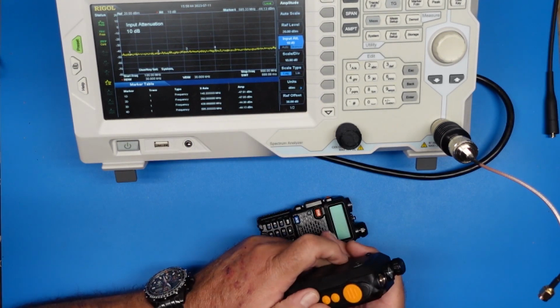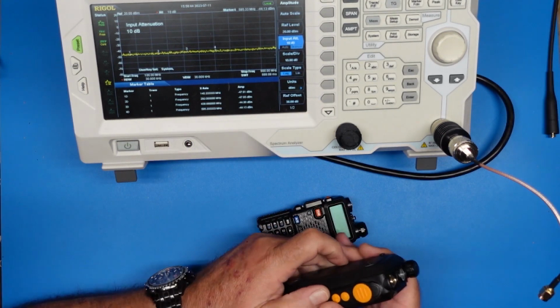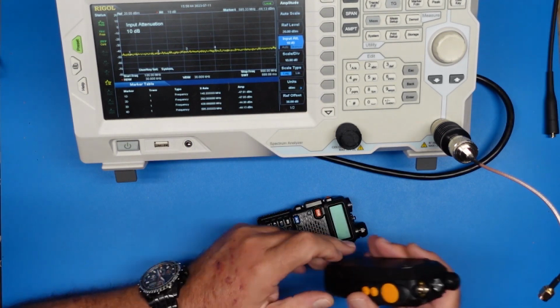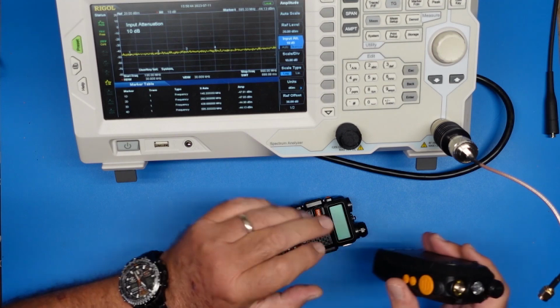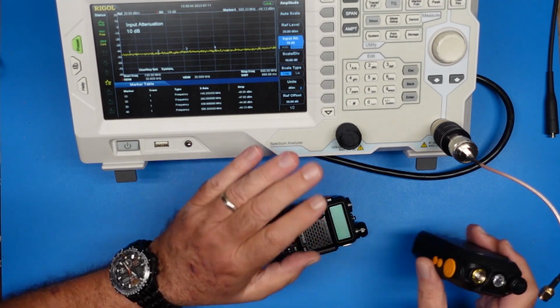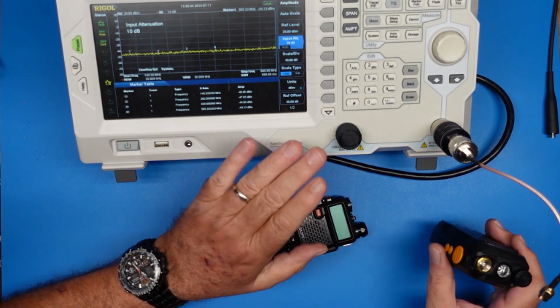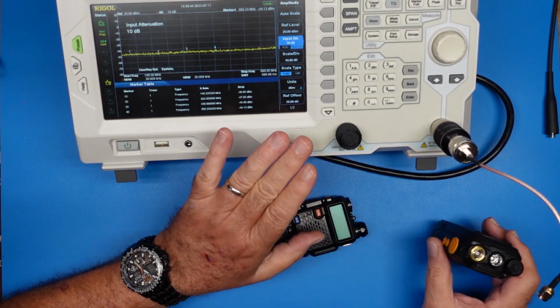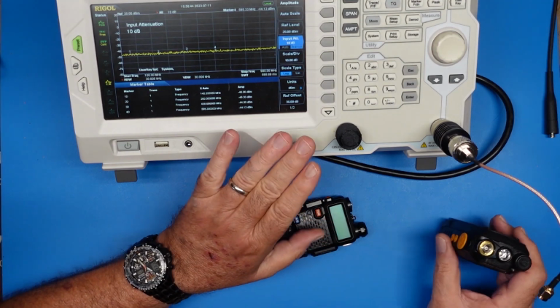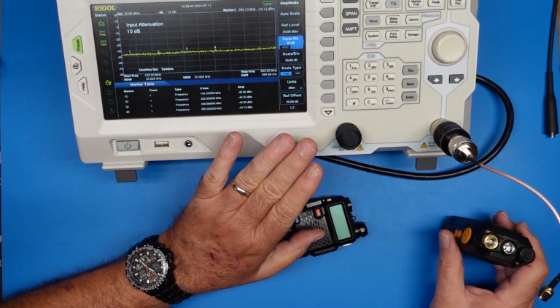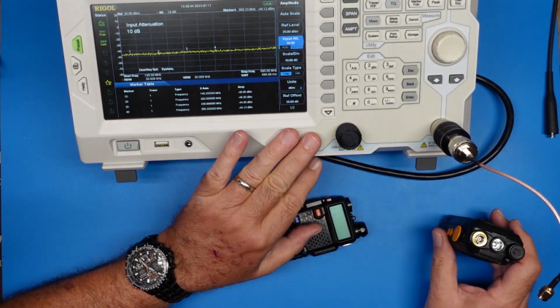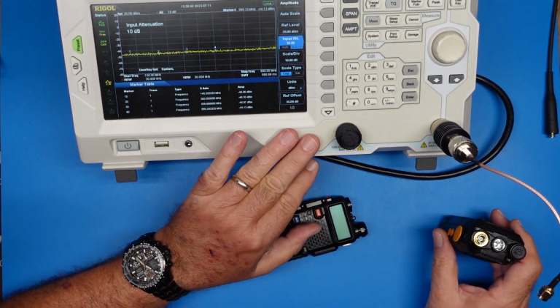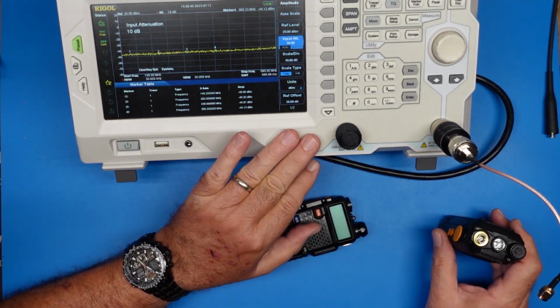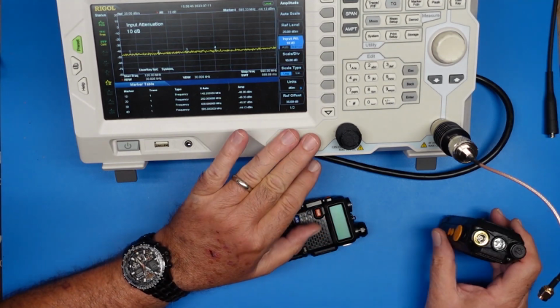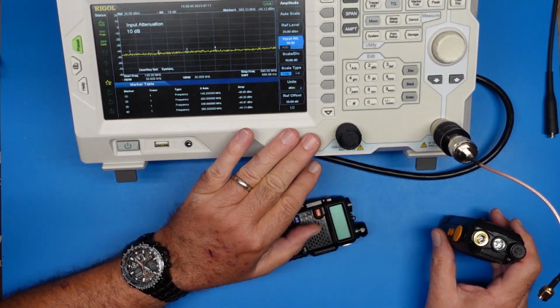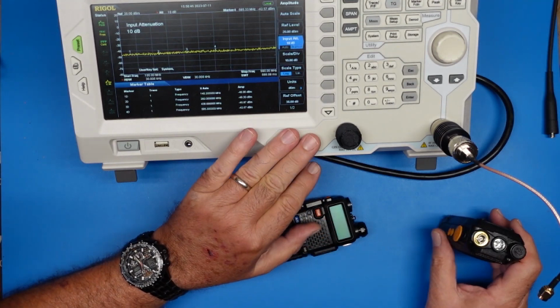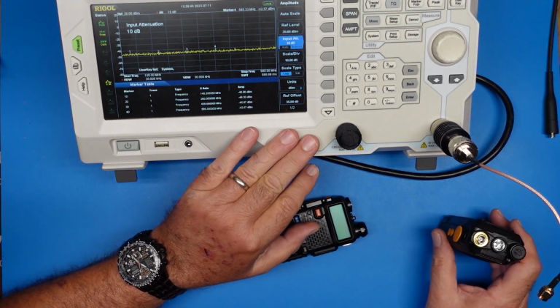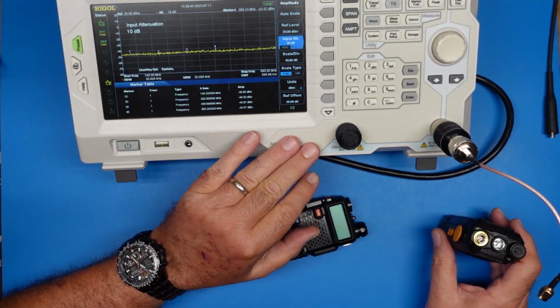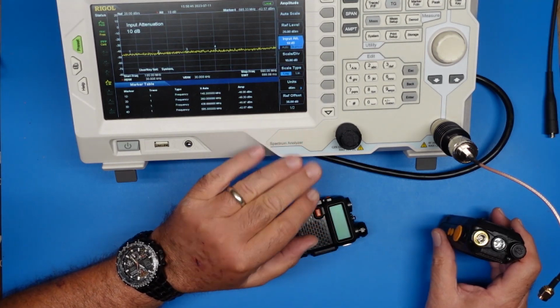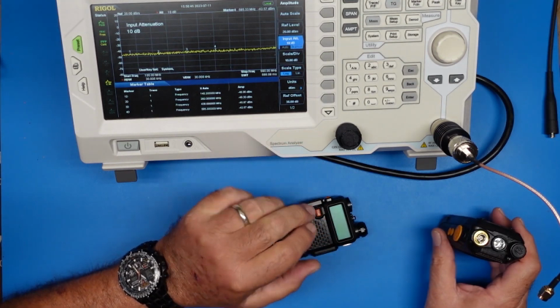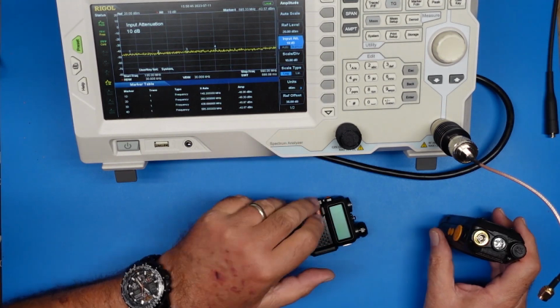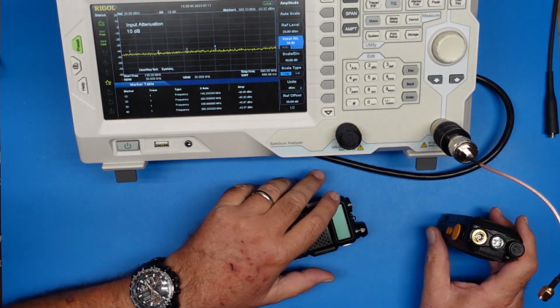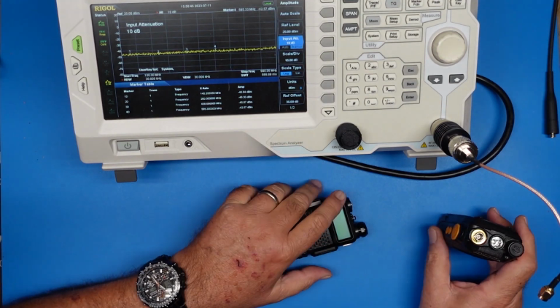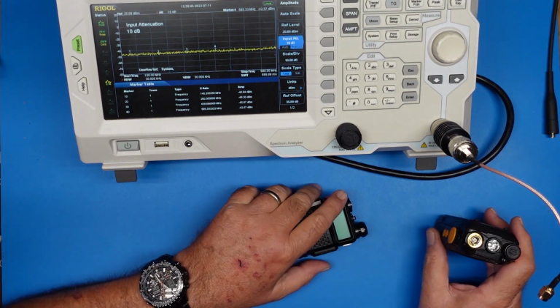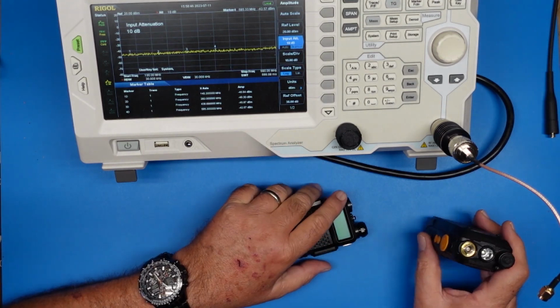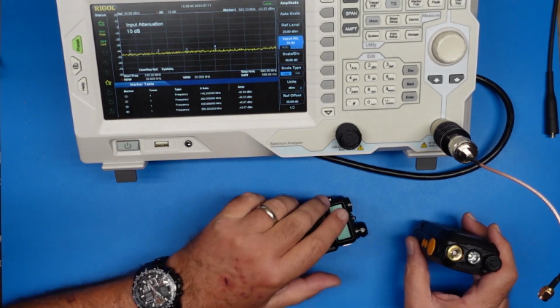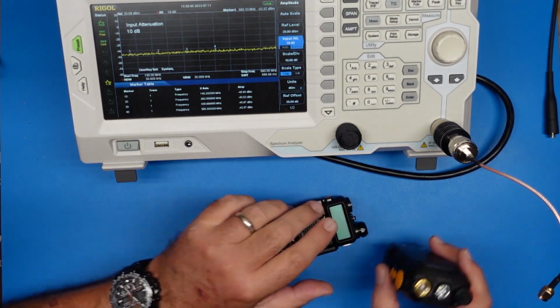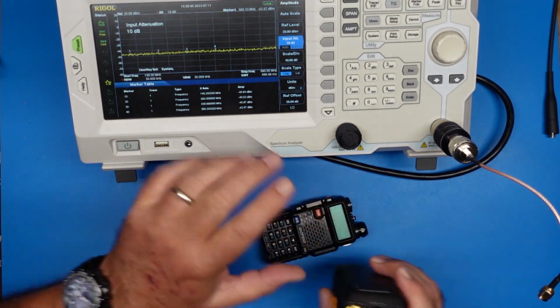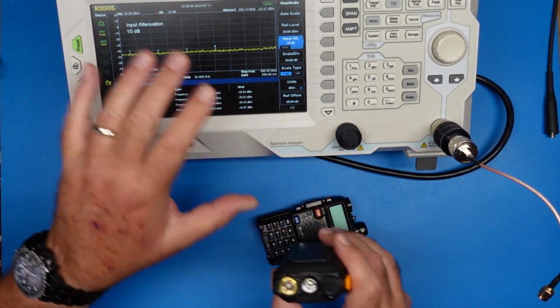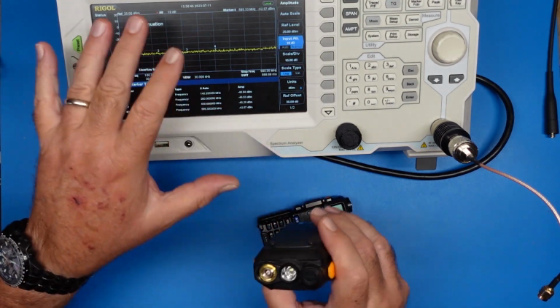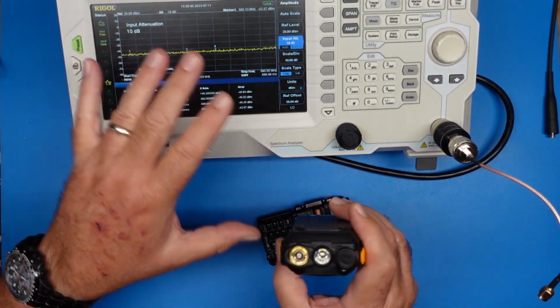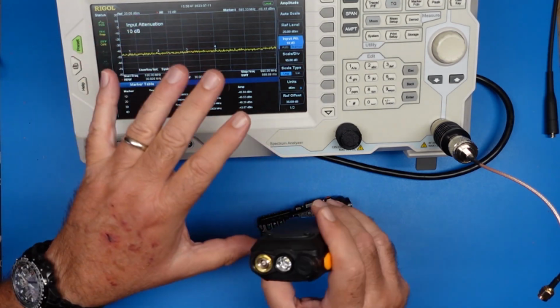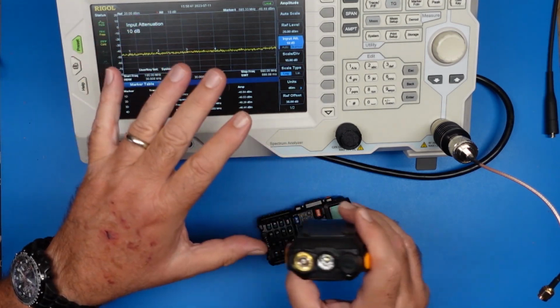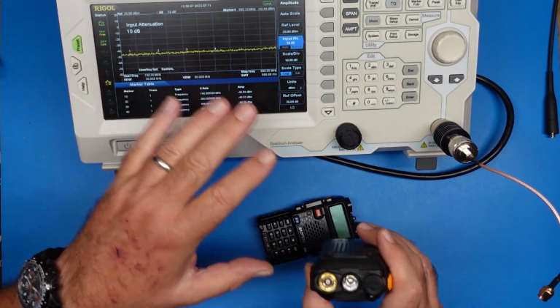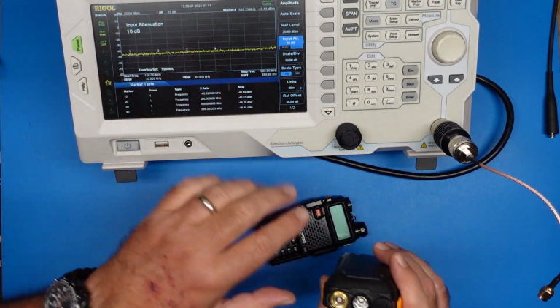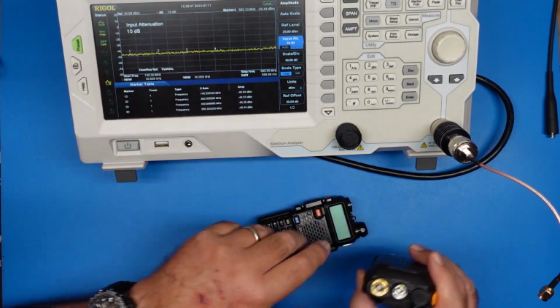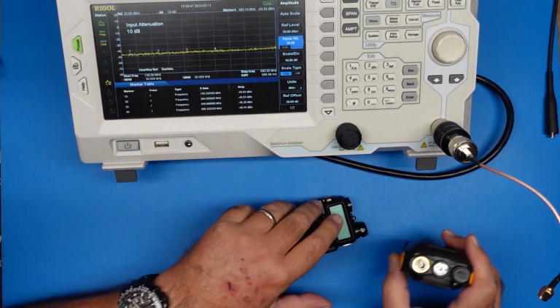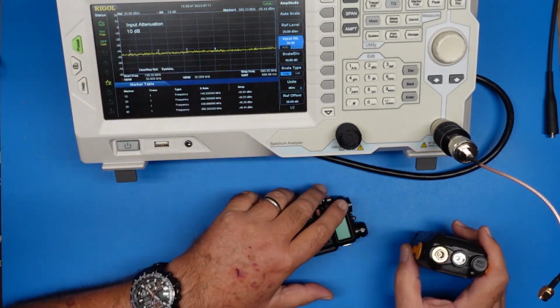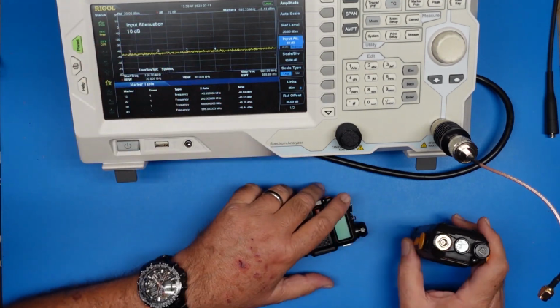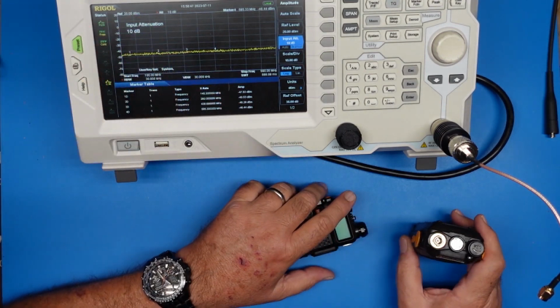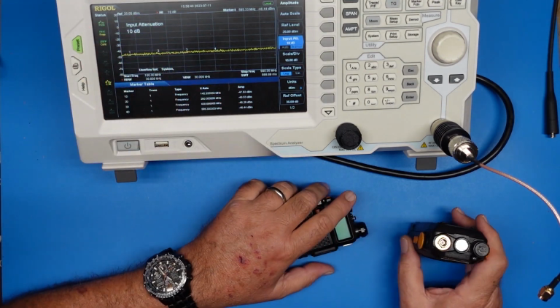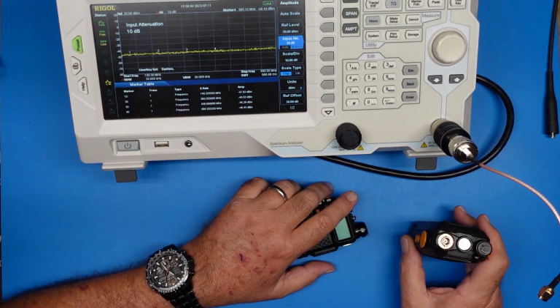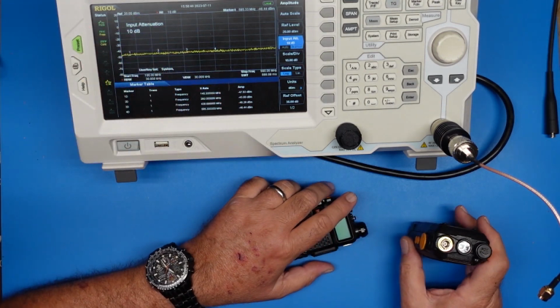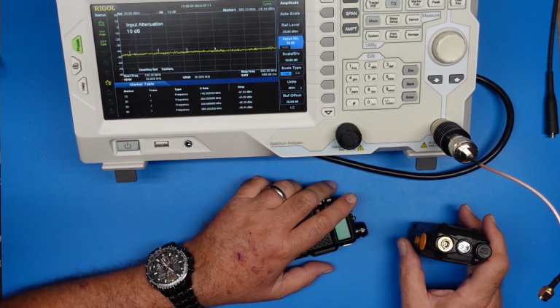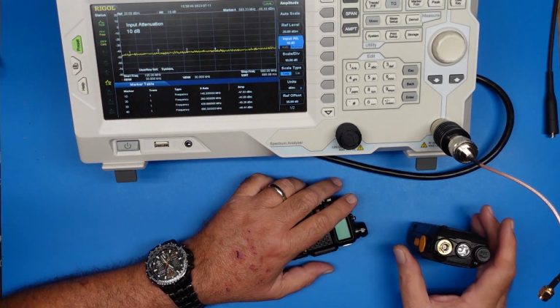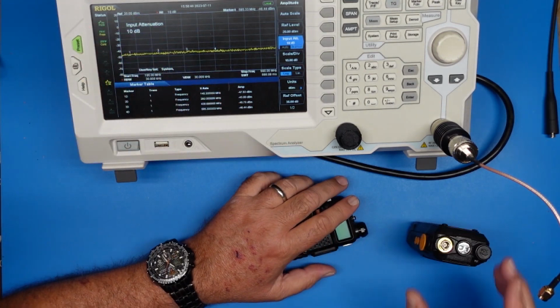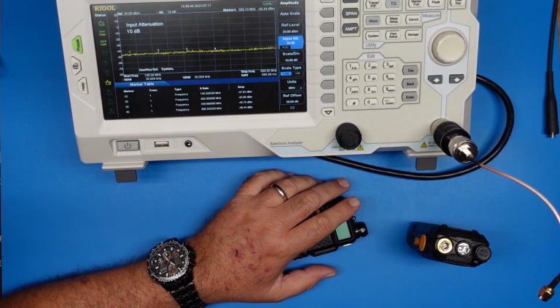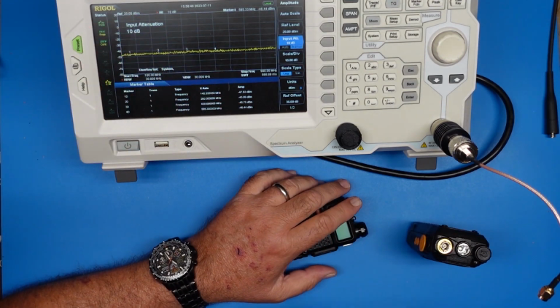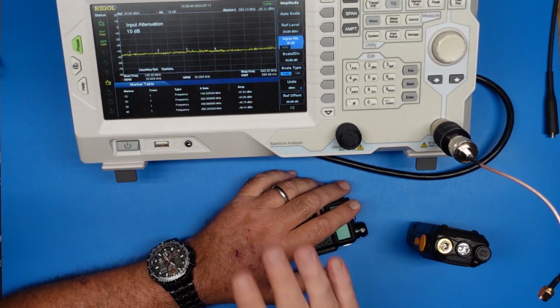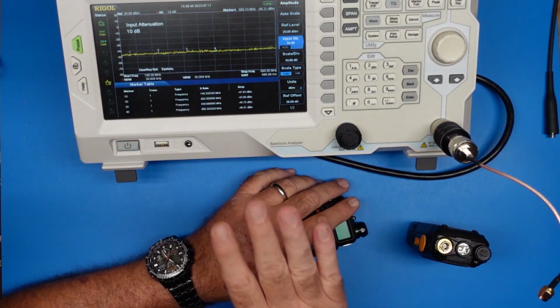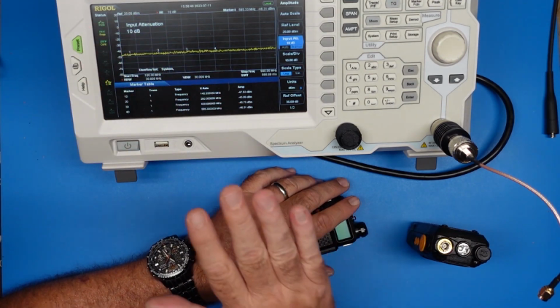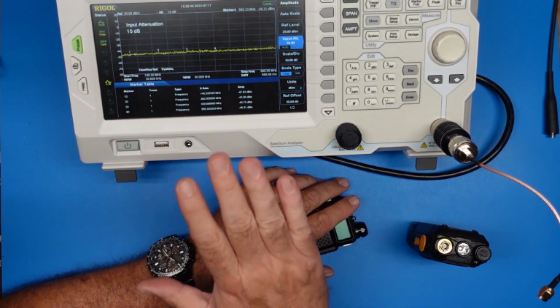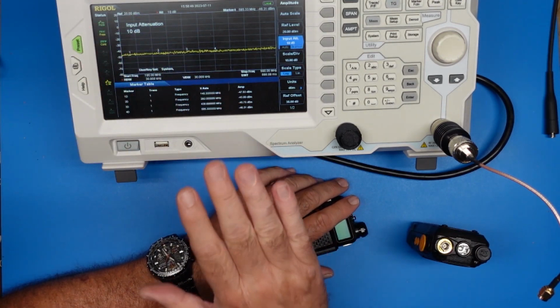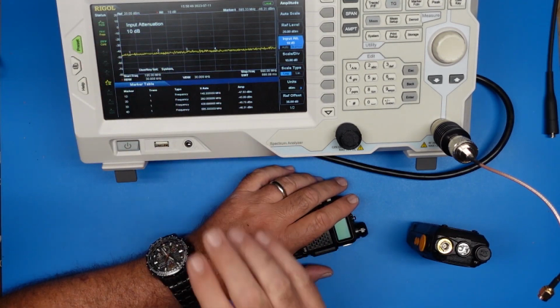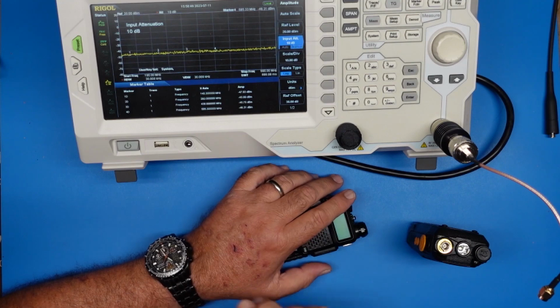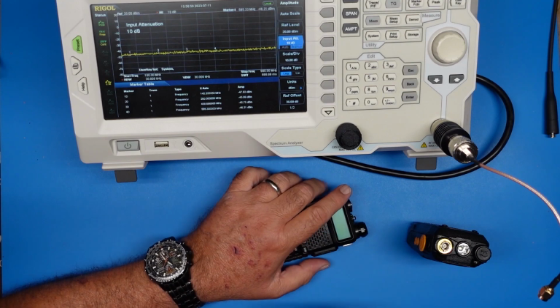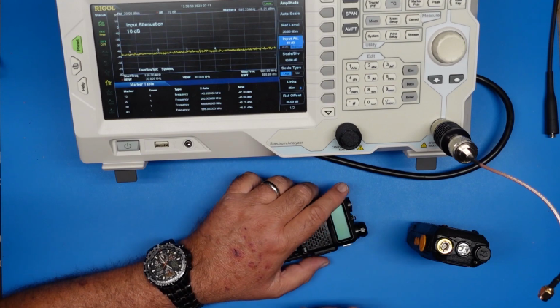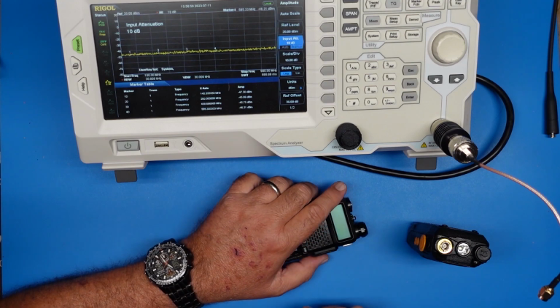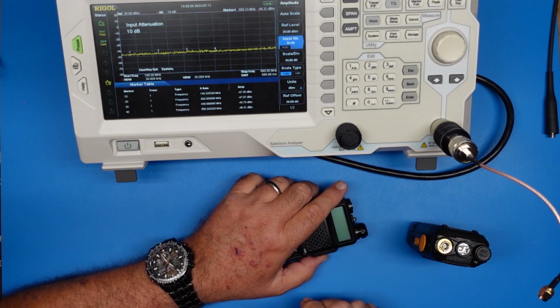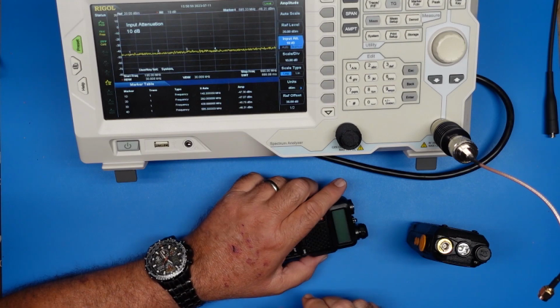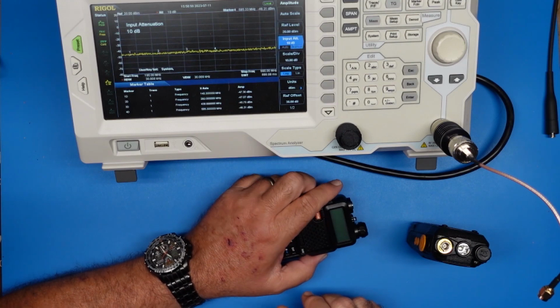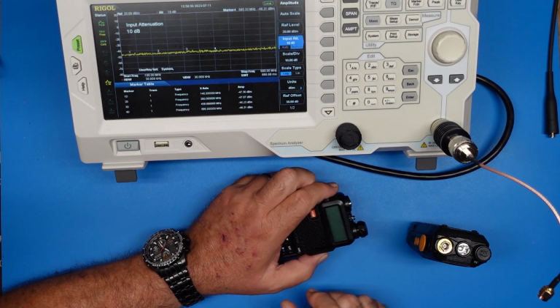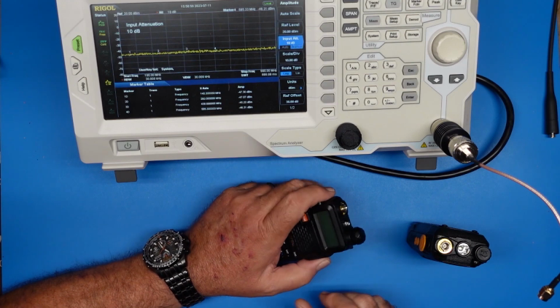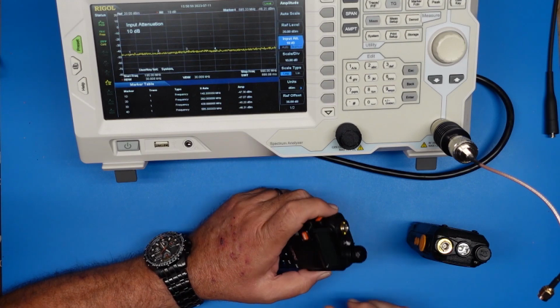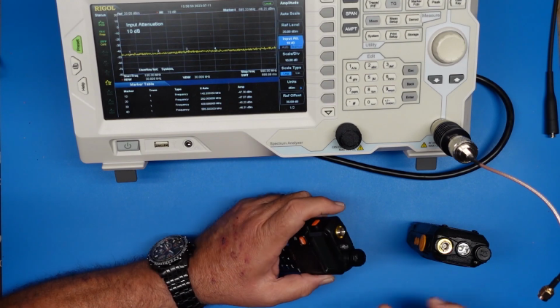I have the spectrum analyzer here and I'm going to rearrange the camera so we've got a better view of the screen of the spectrum analyzer.